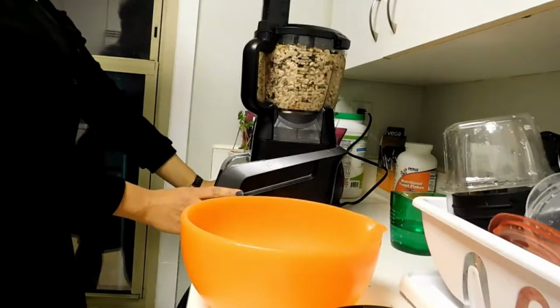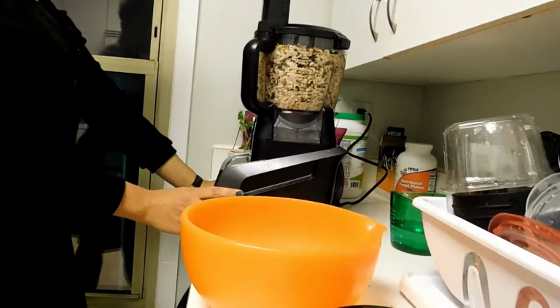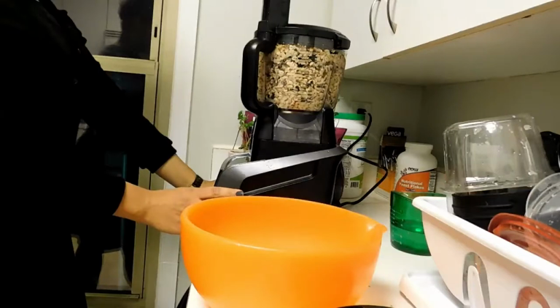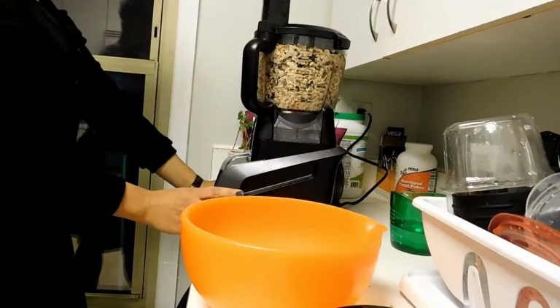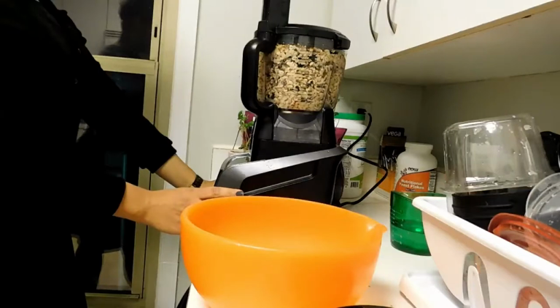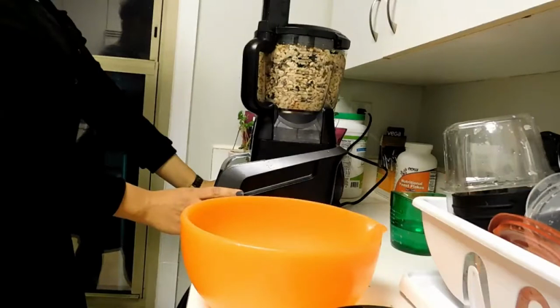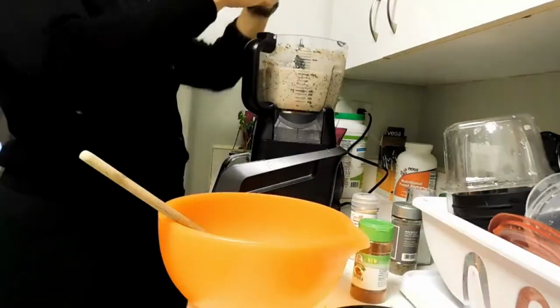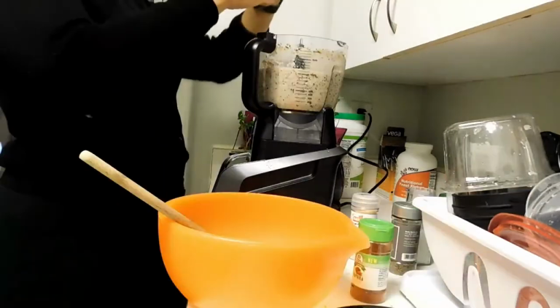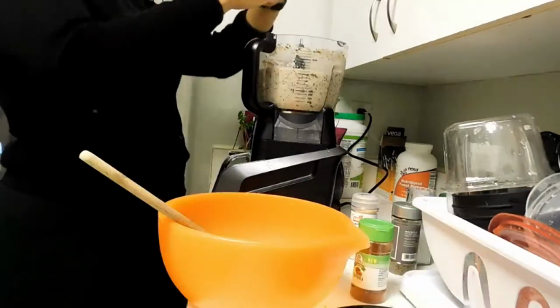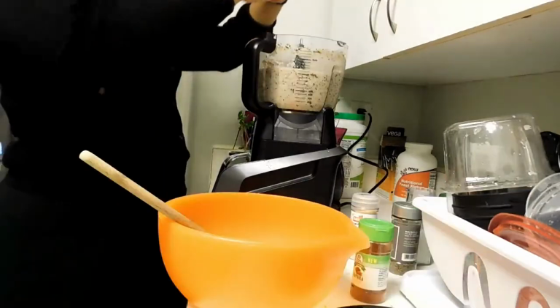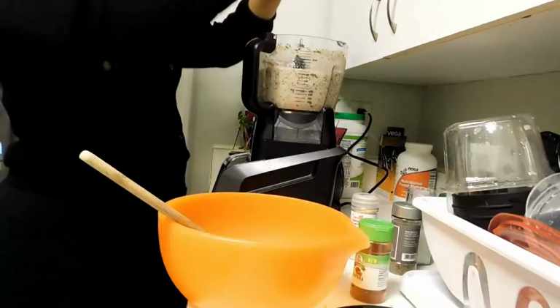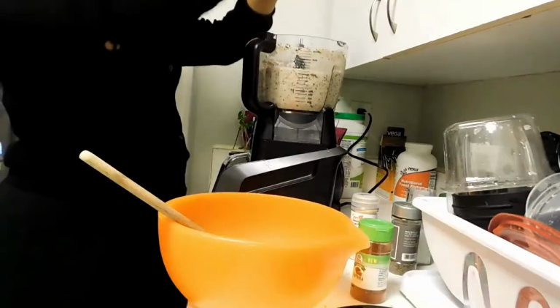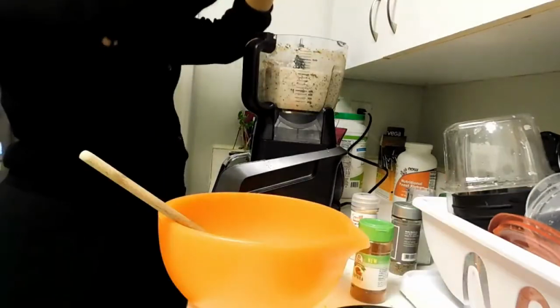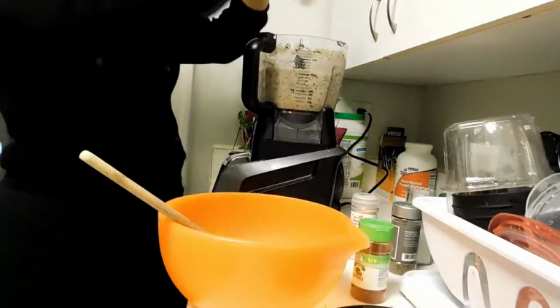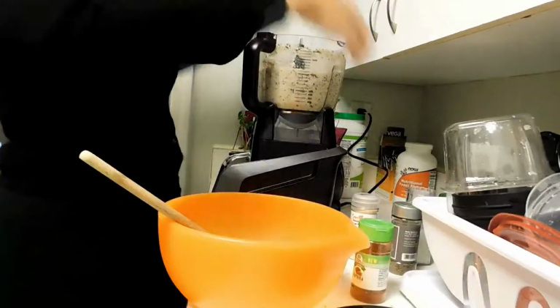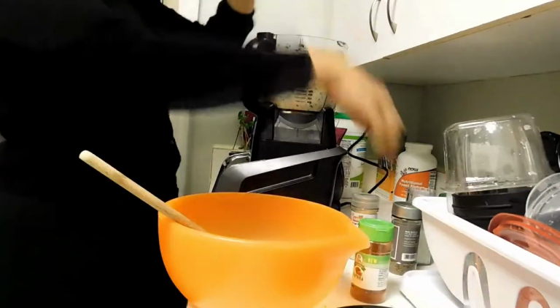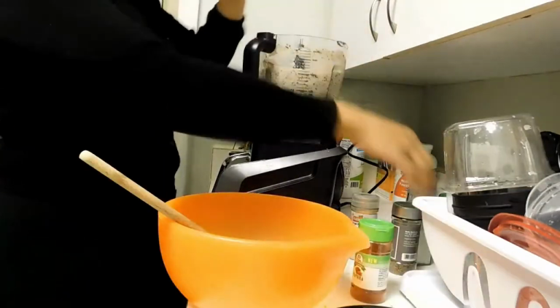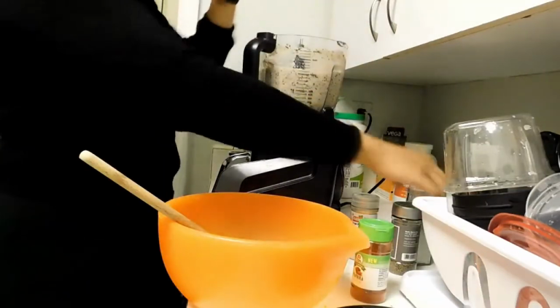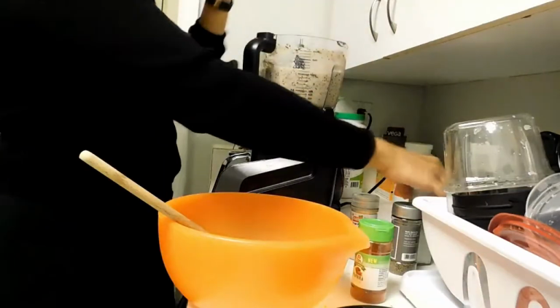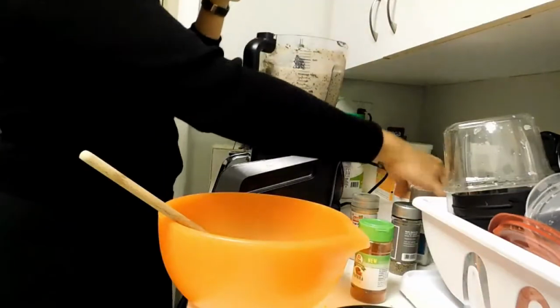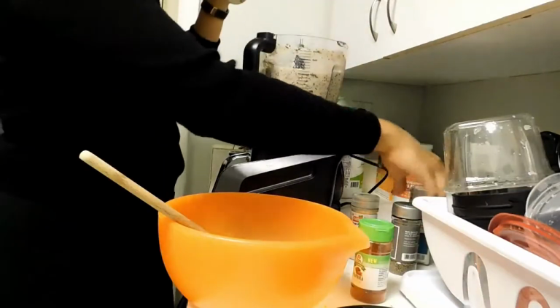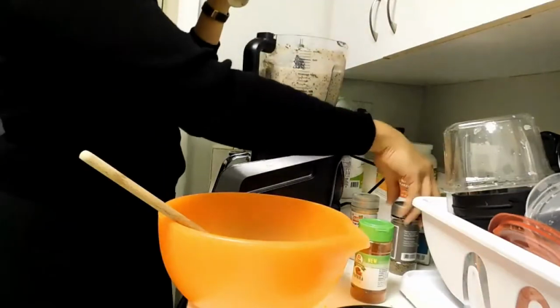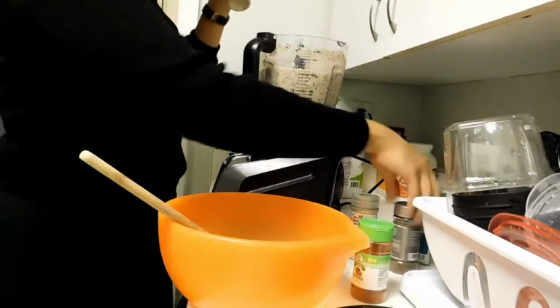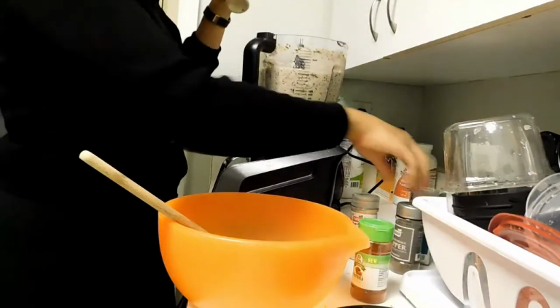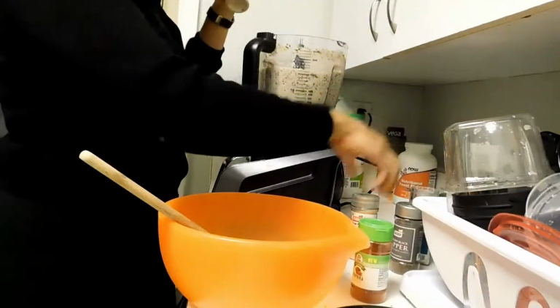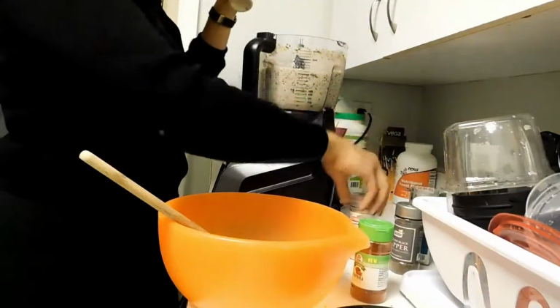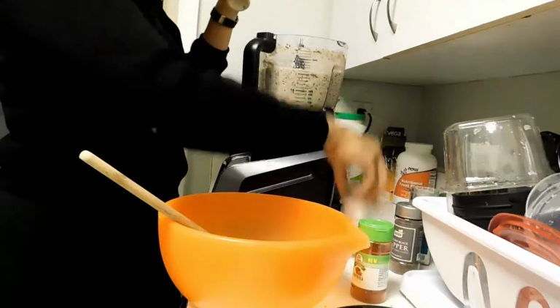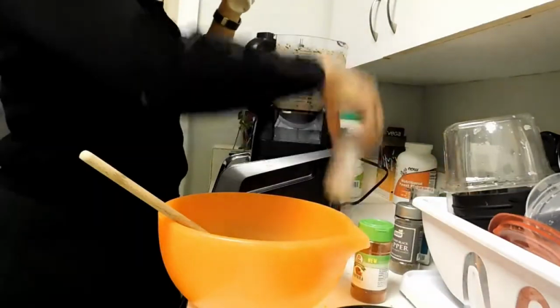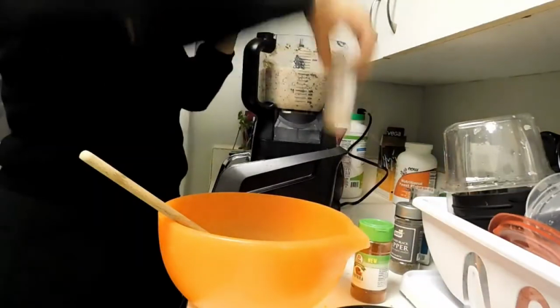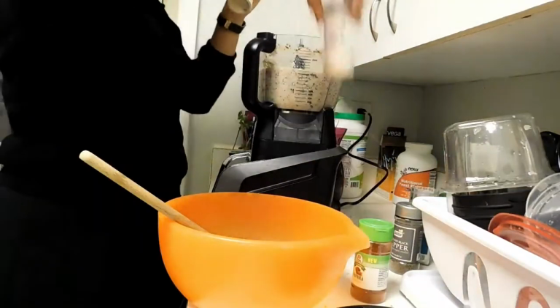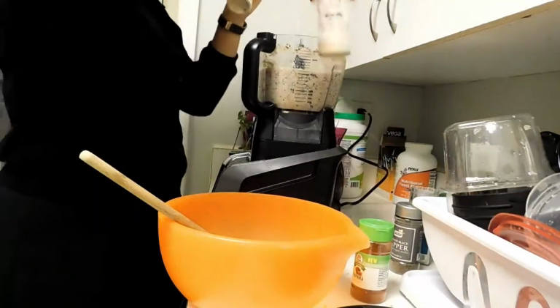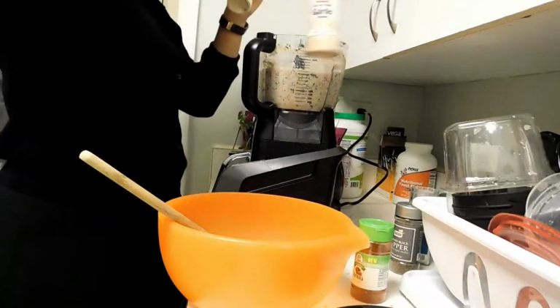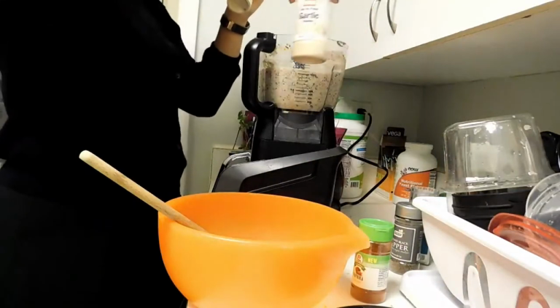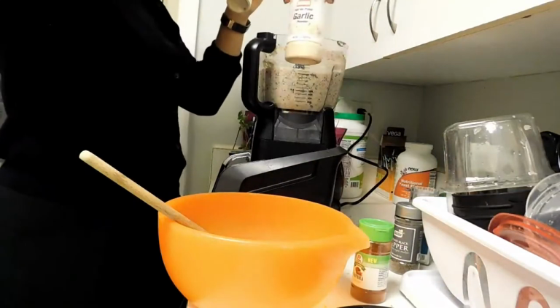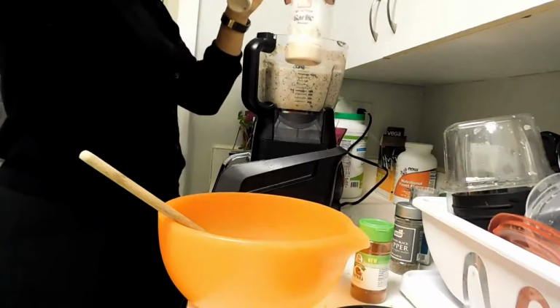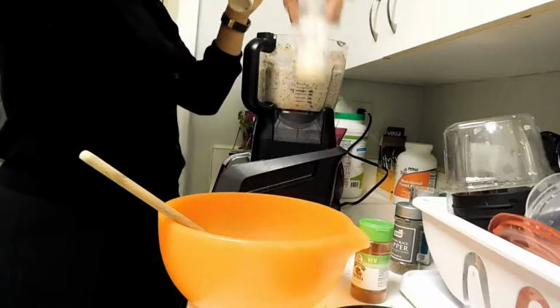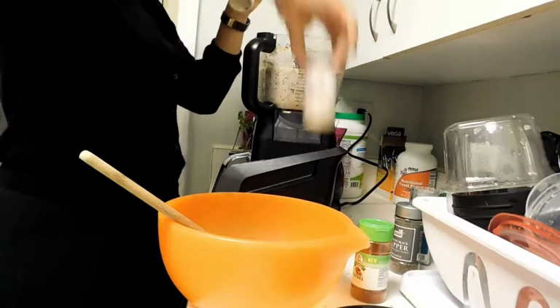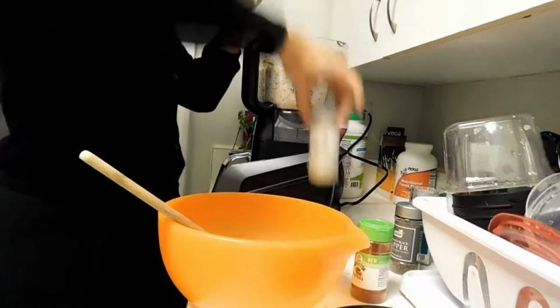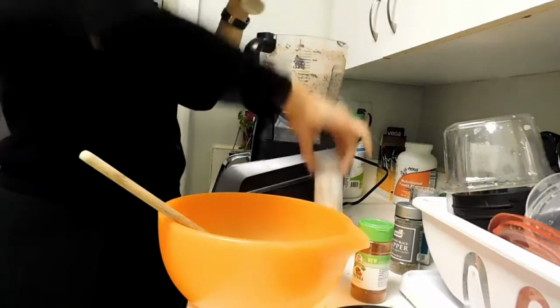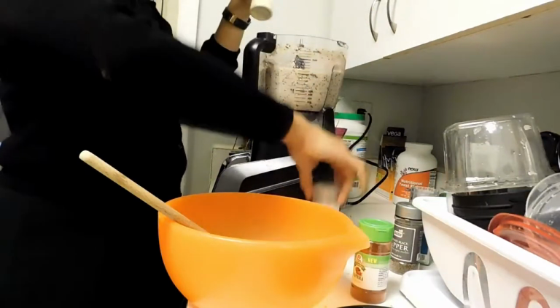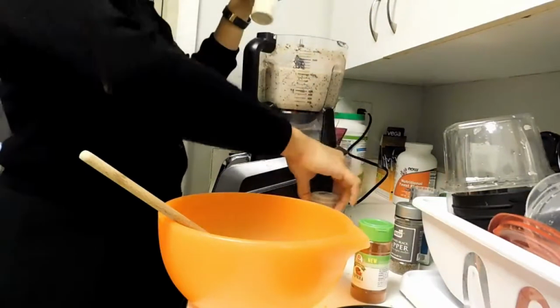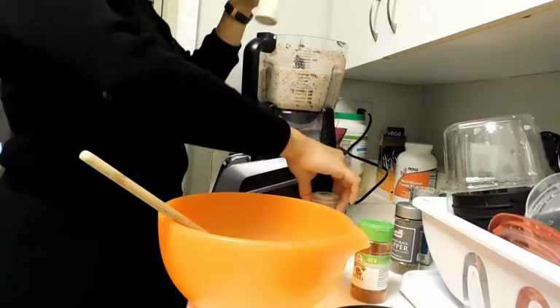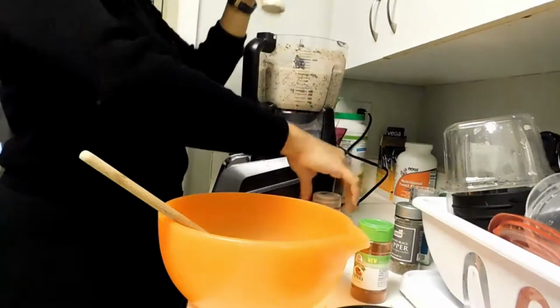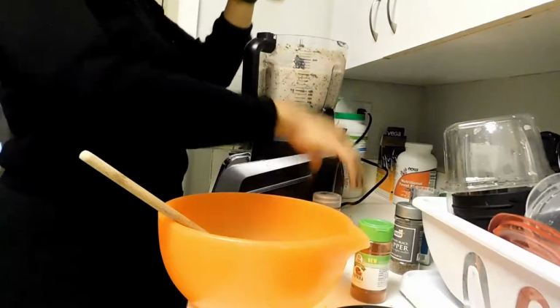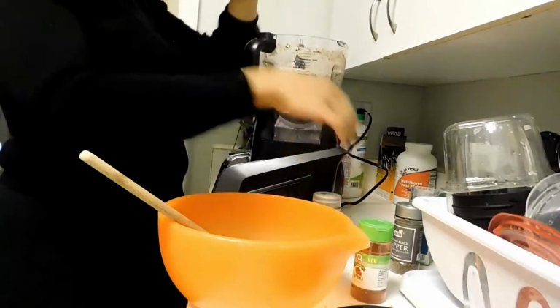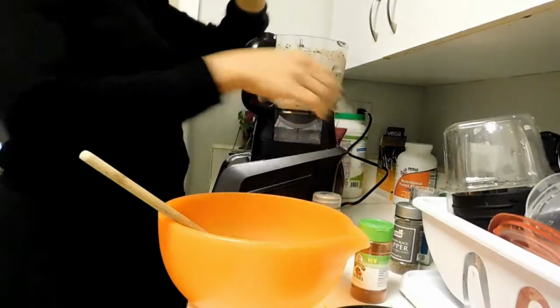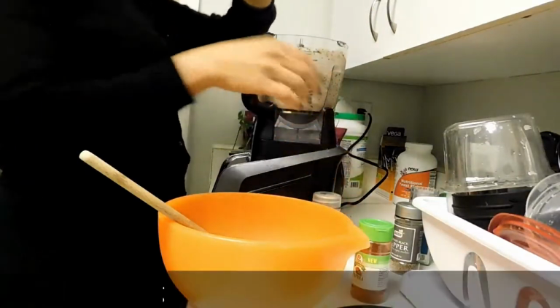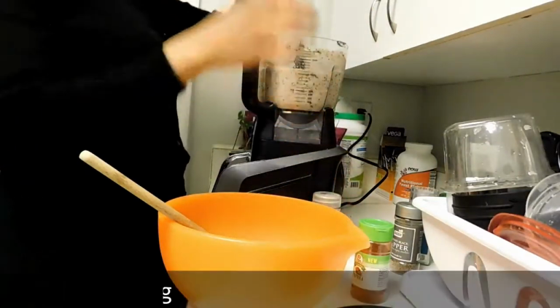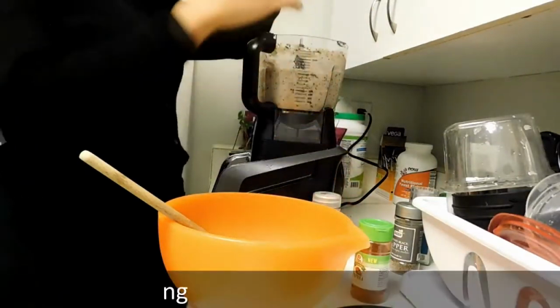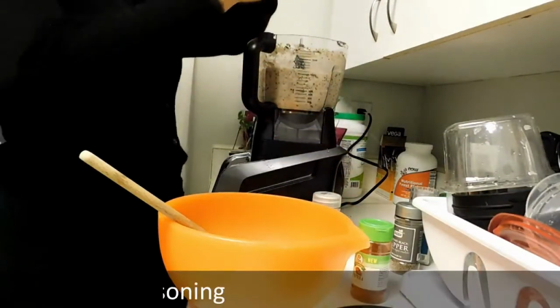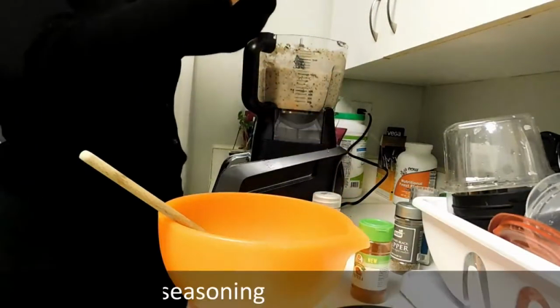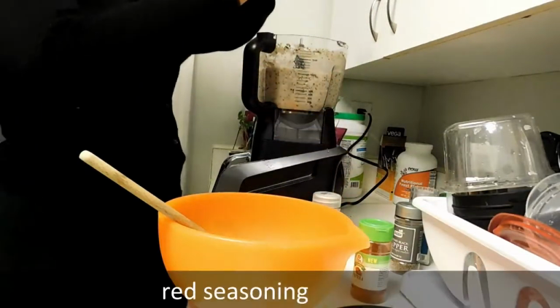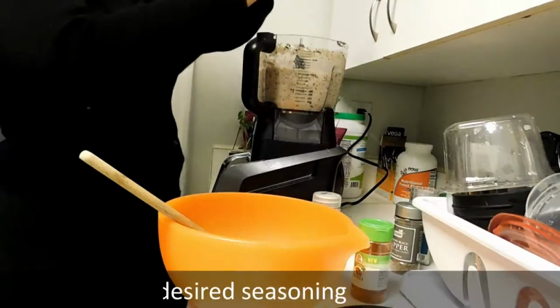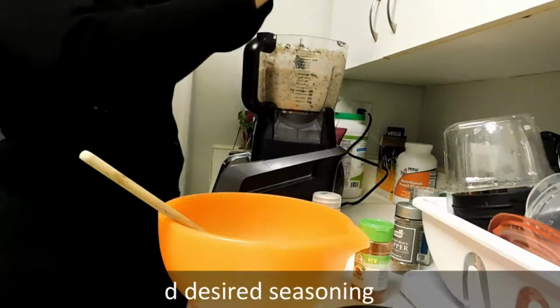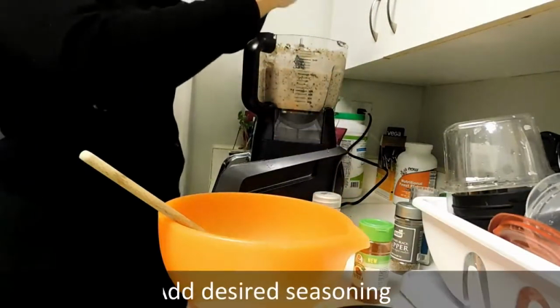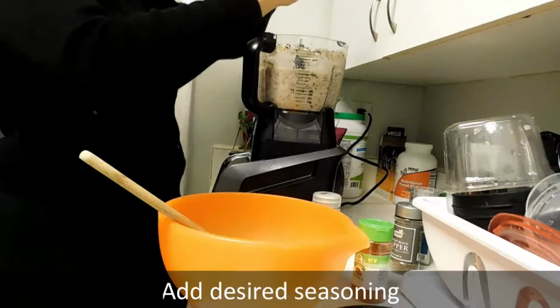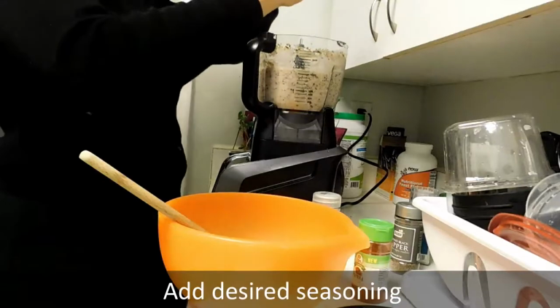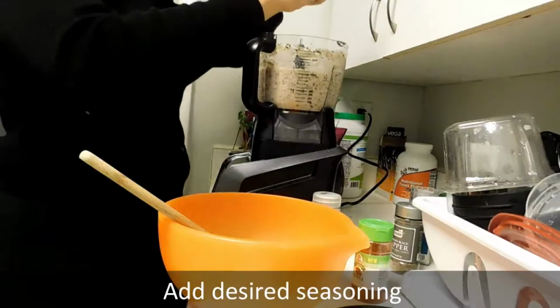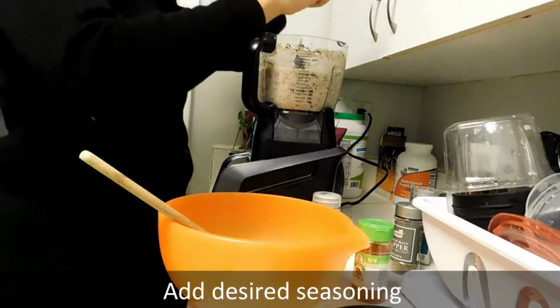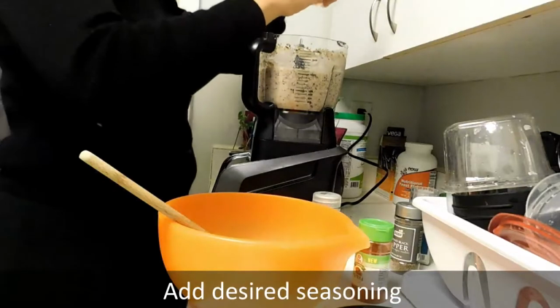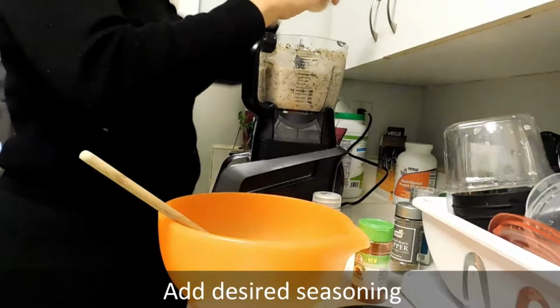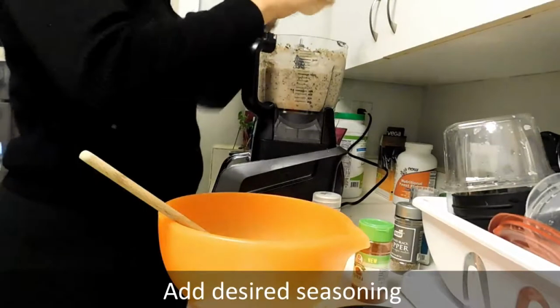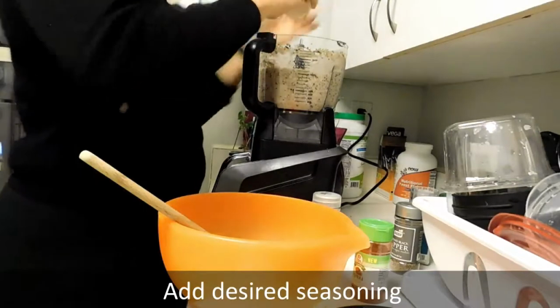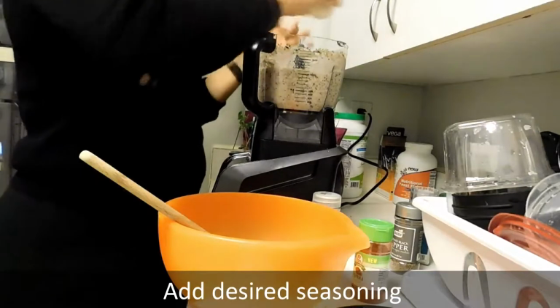I'm putting in my salt, pepper, garlic powder, onion powder, and paprika.